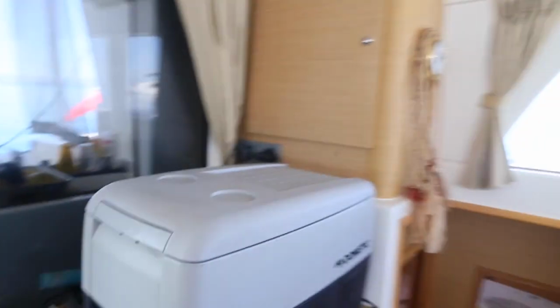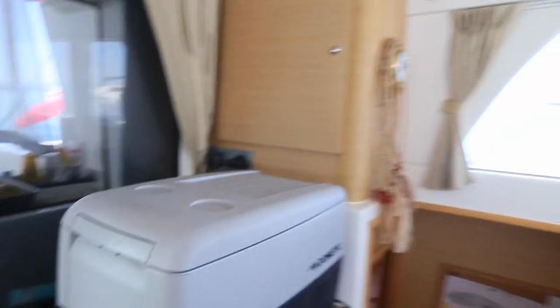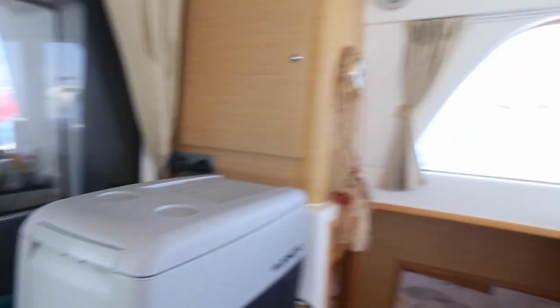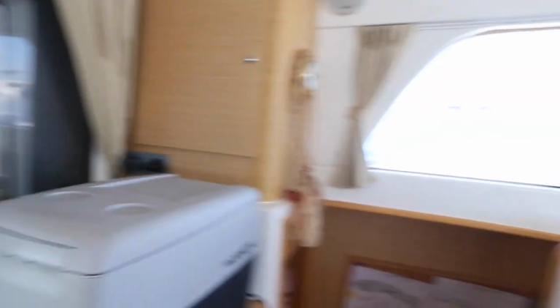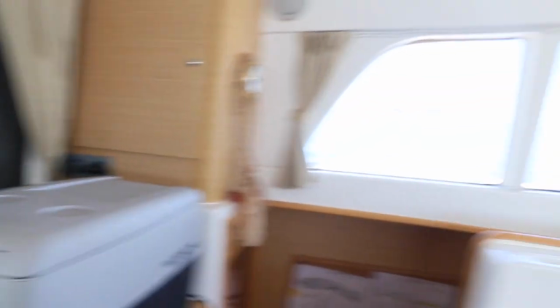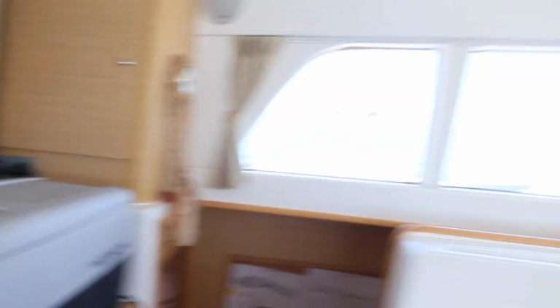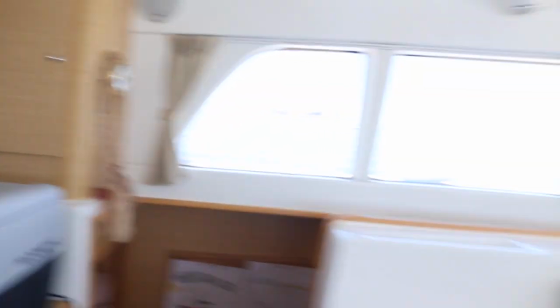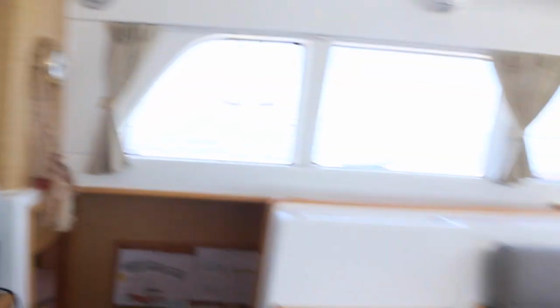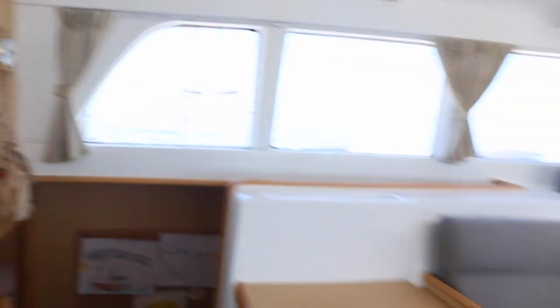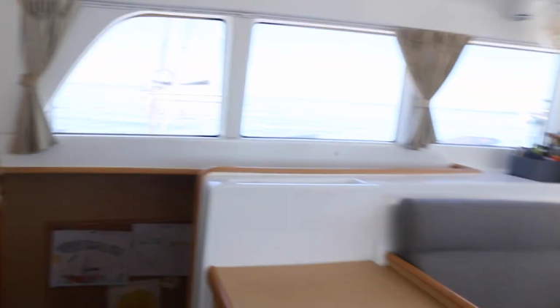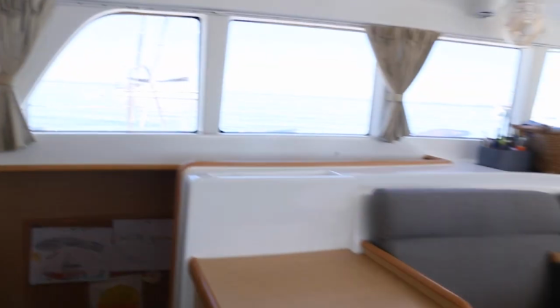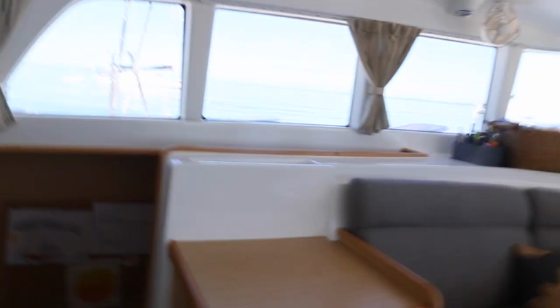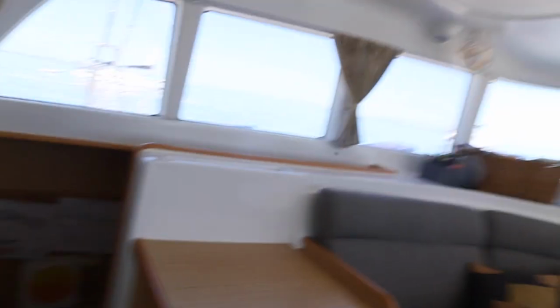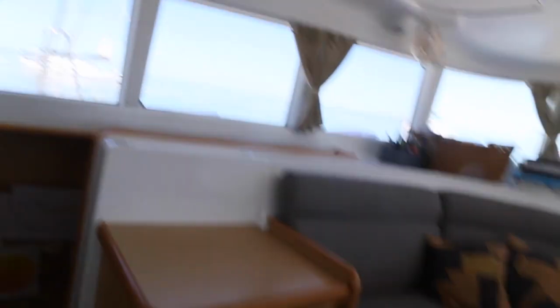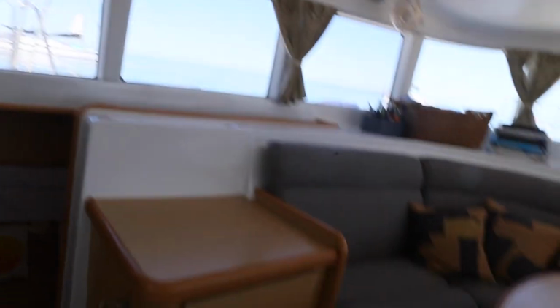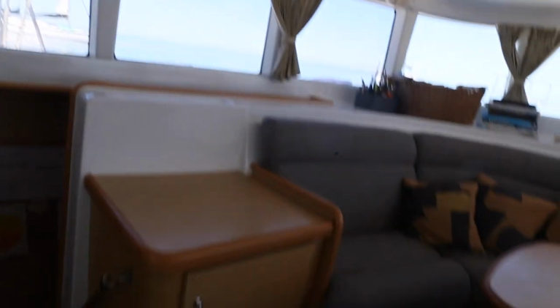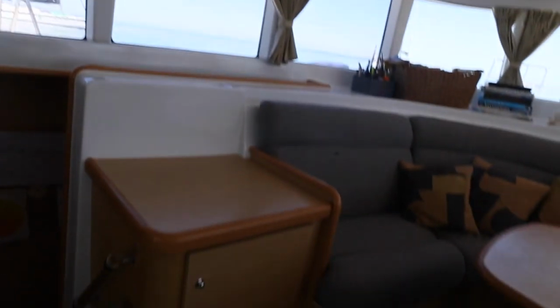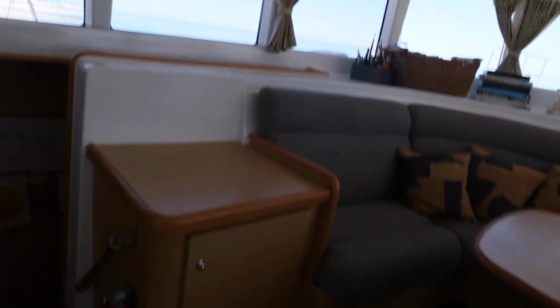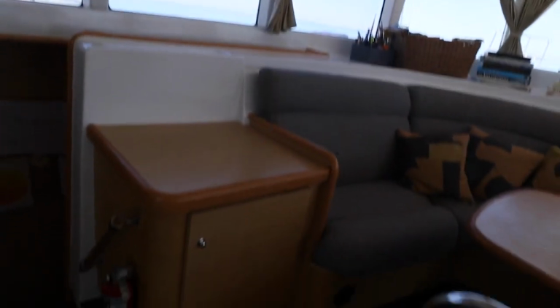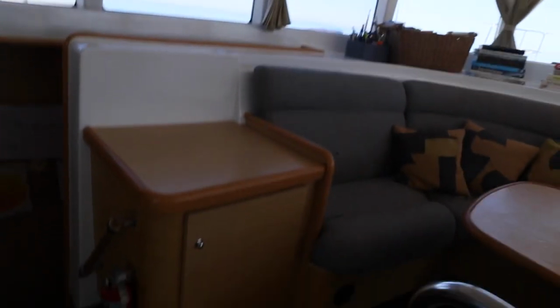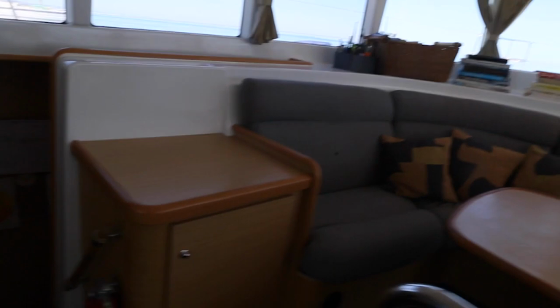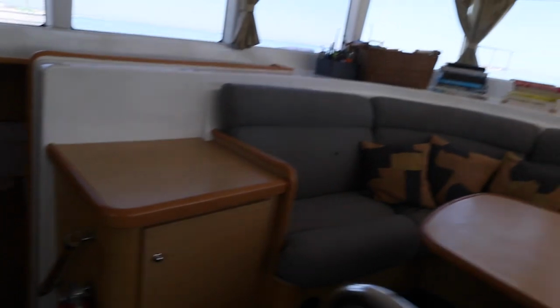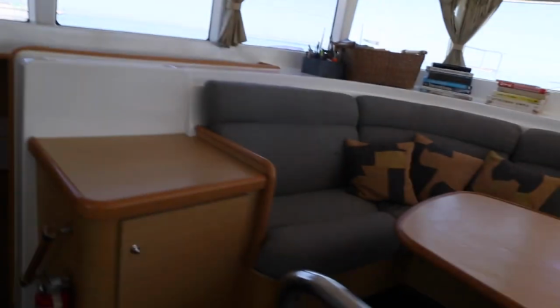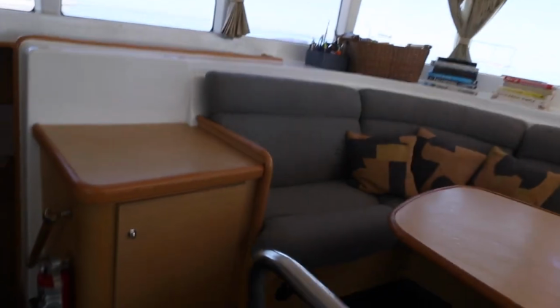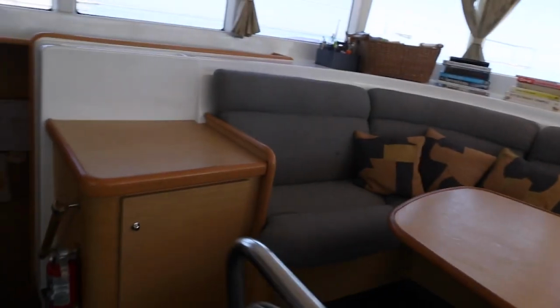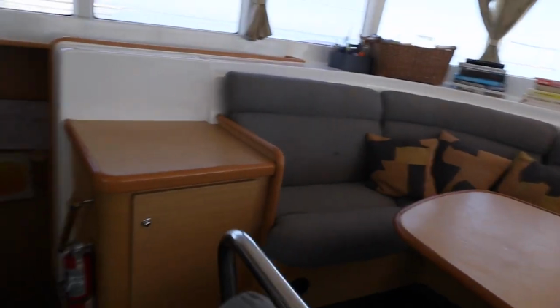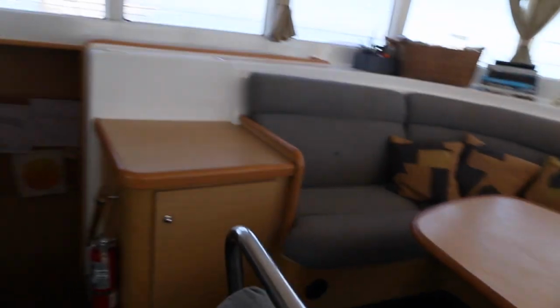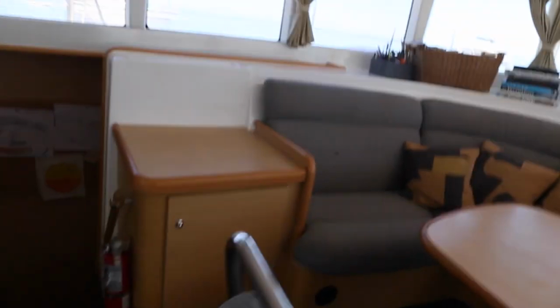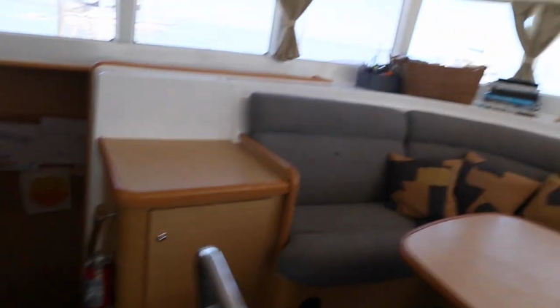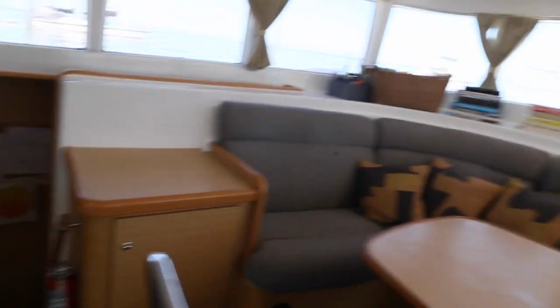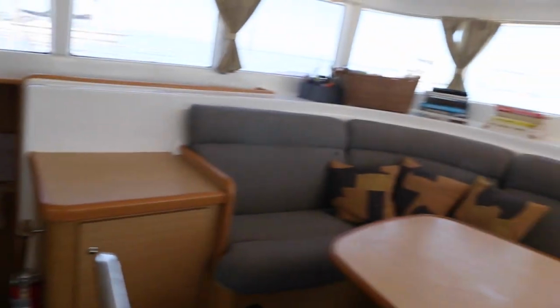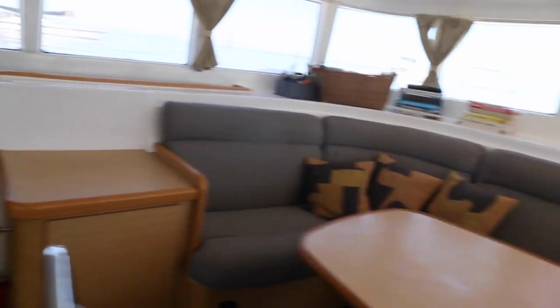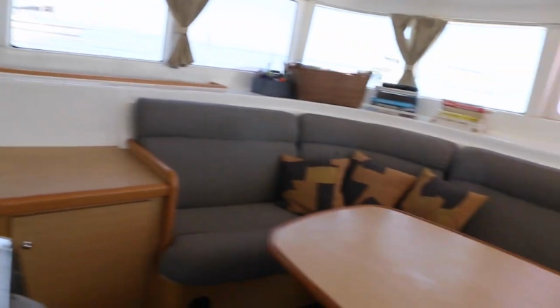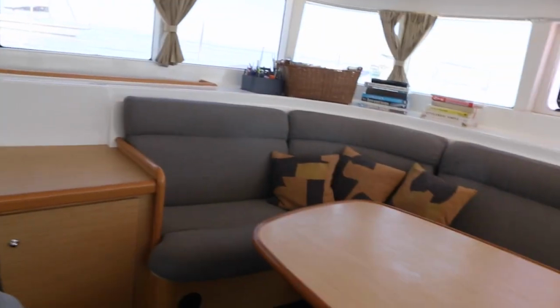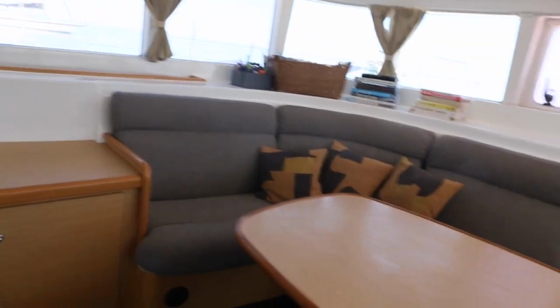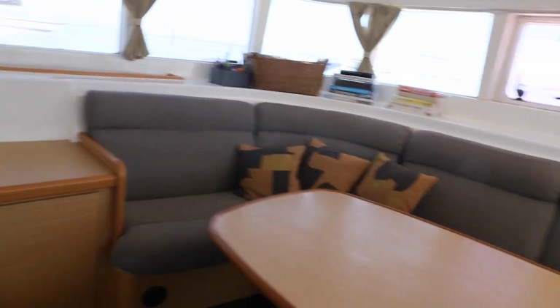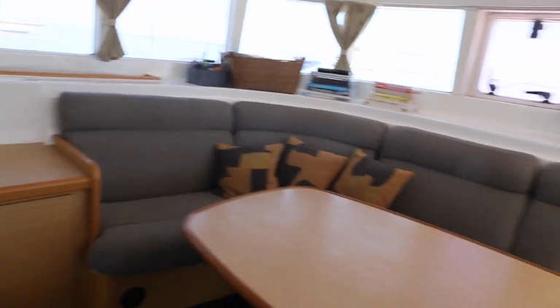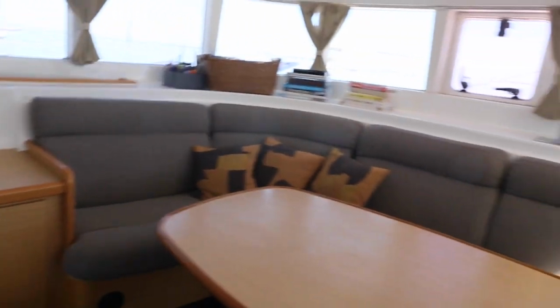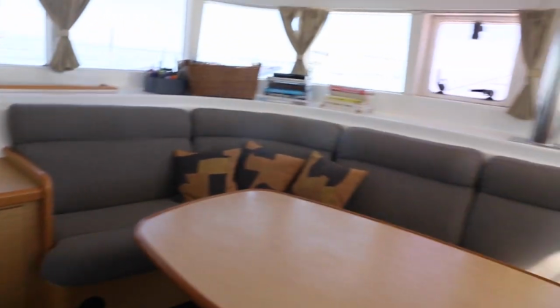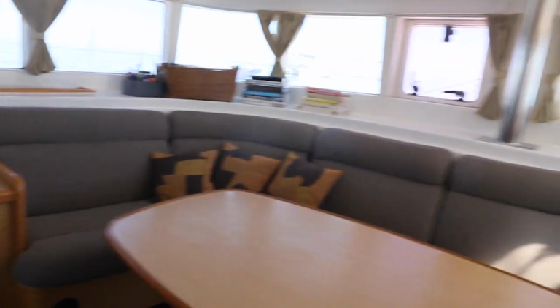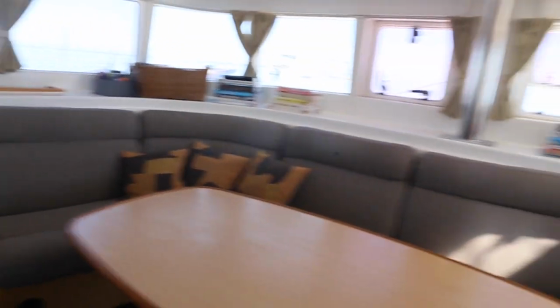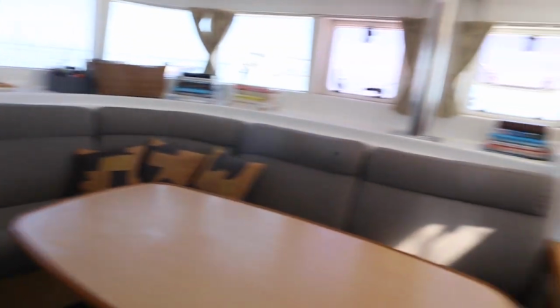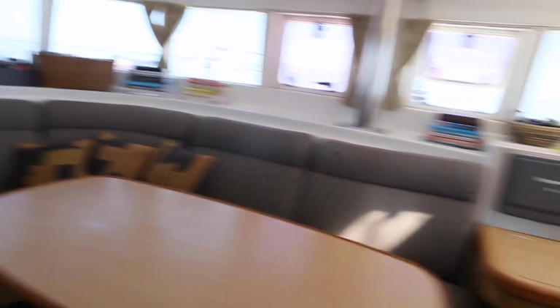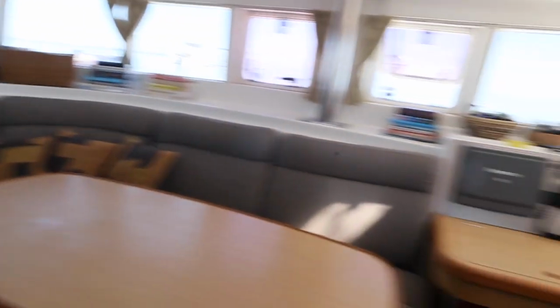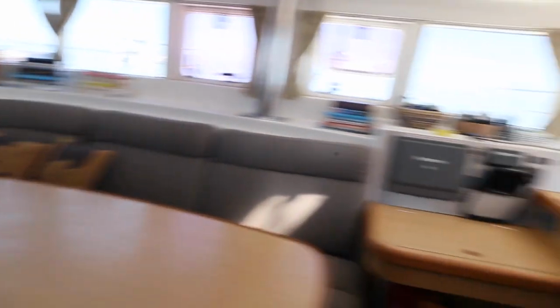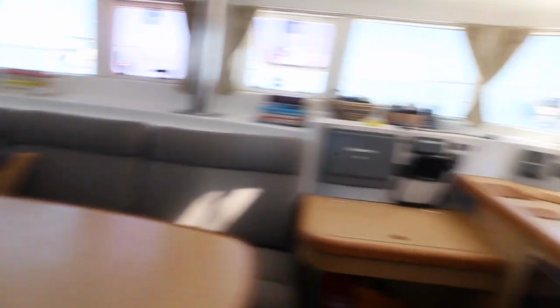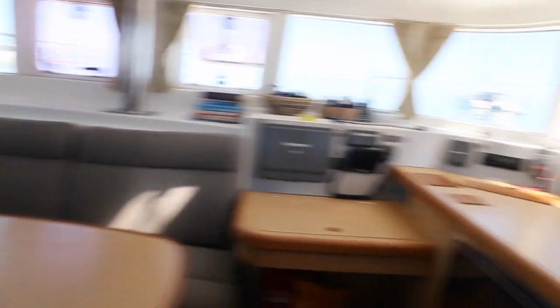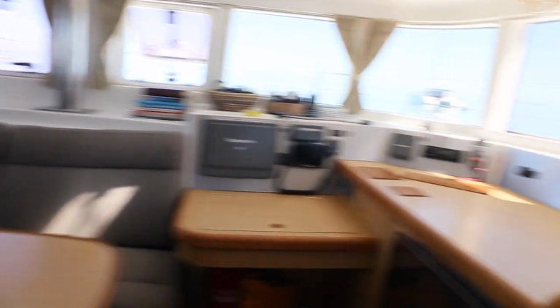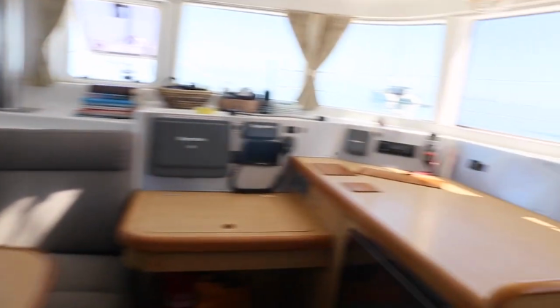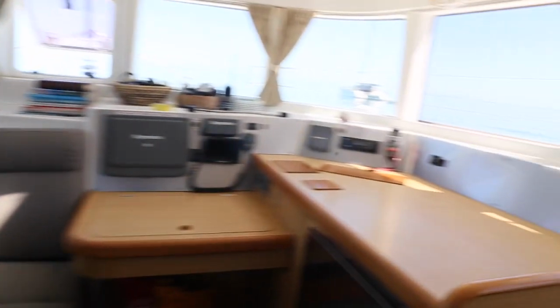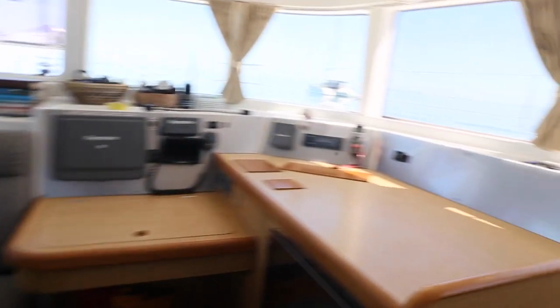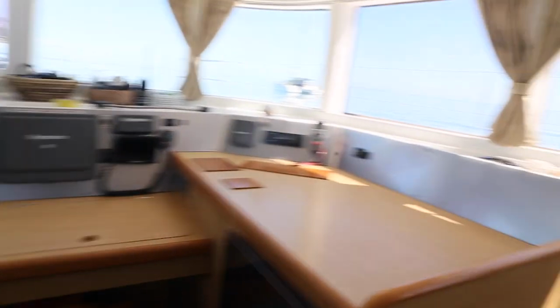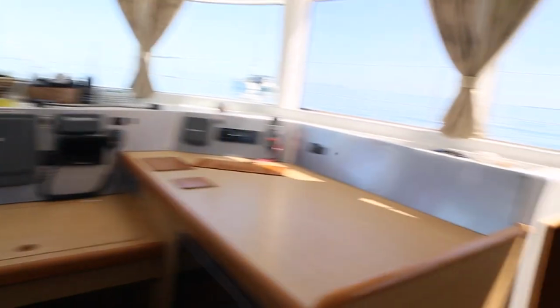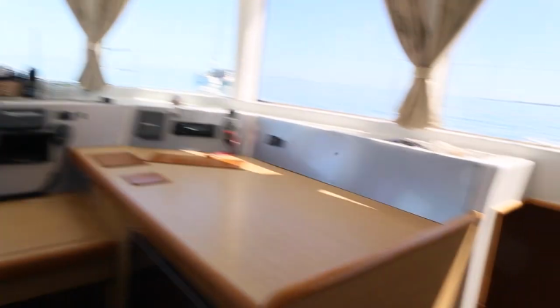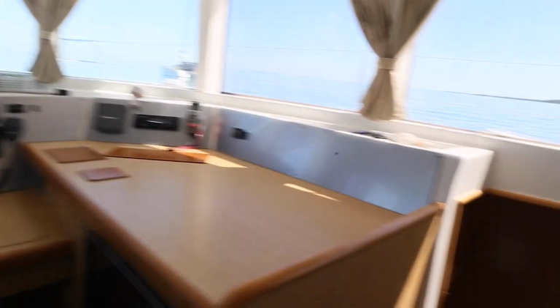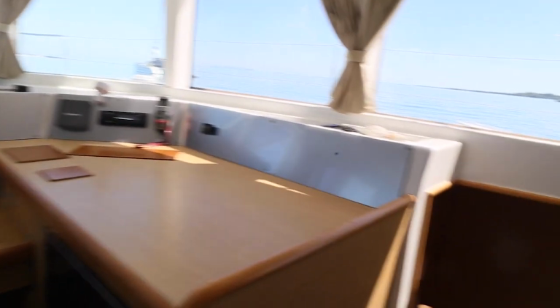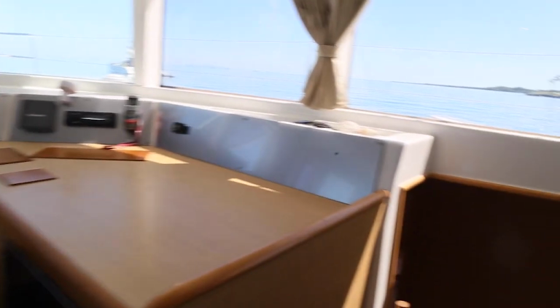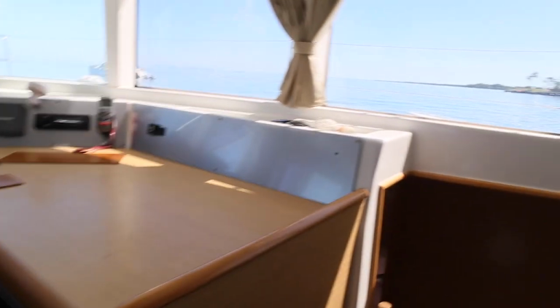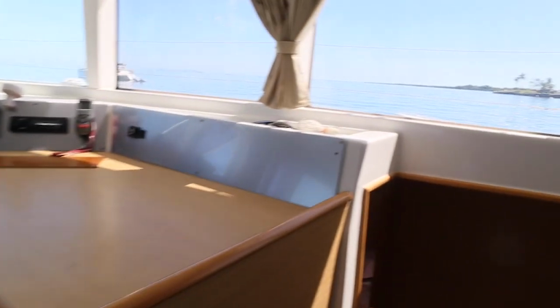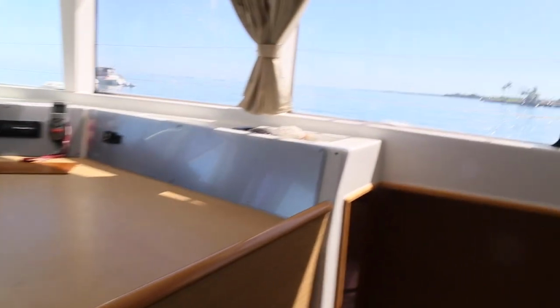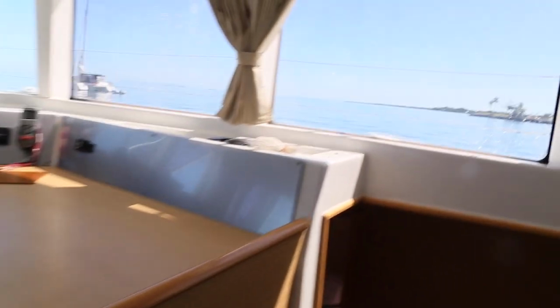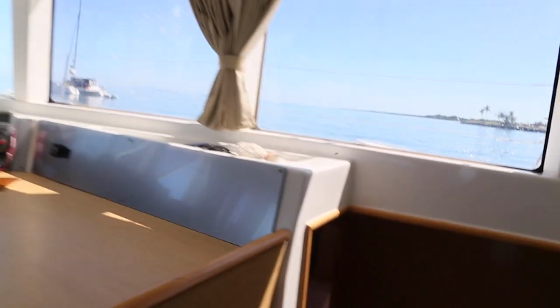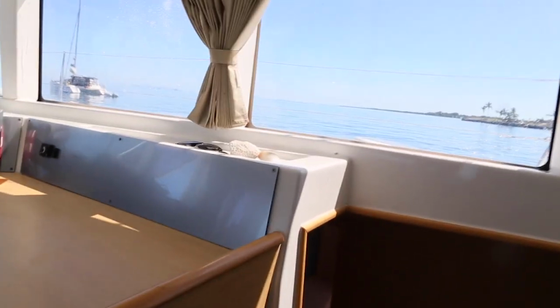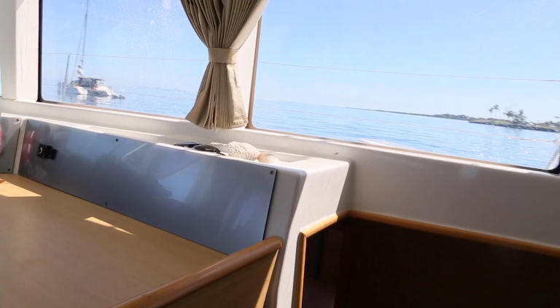Storage all around, and the seats here. Another counter. And moving on to the starboard.